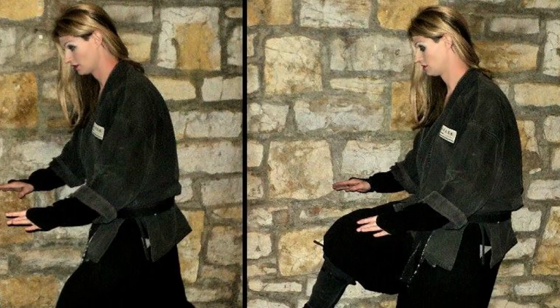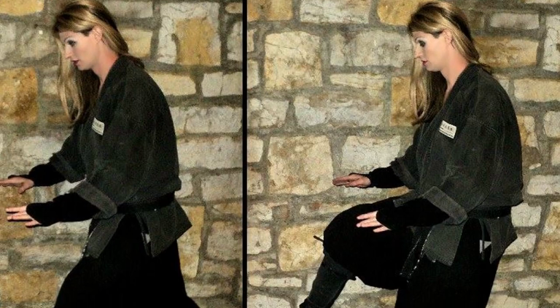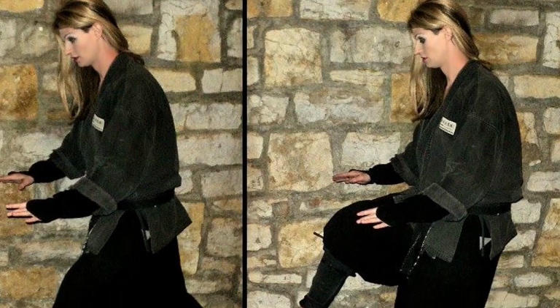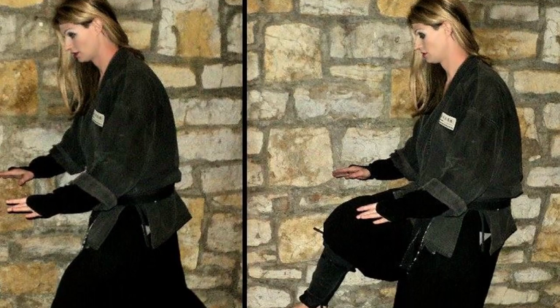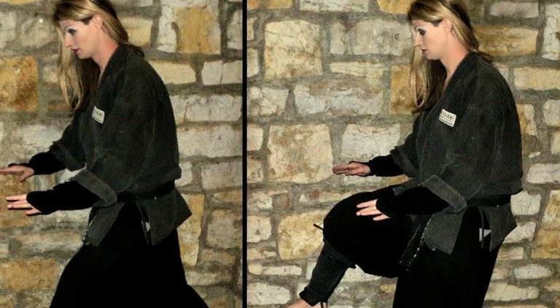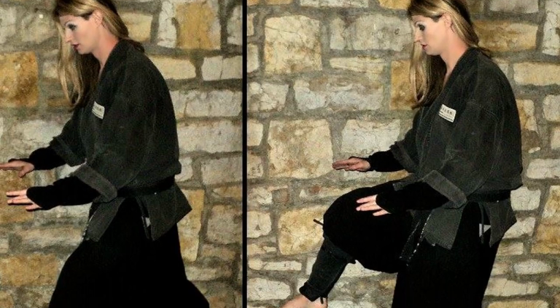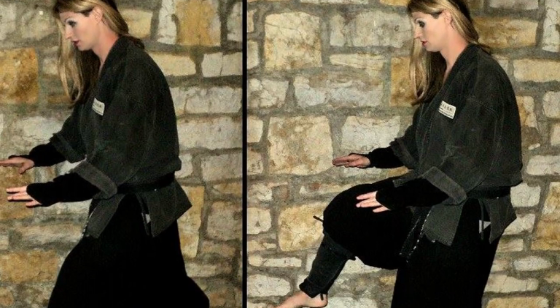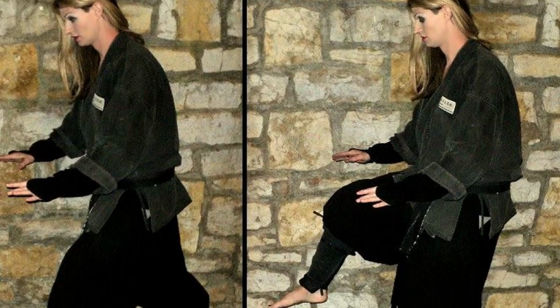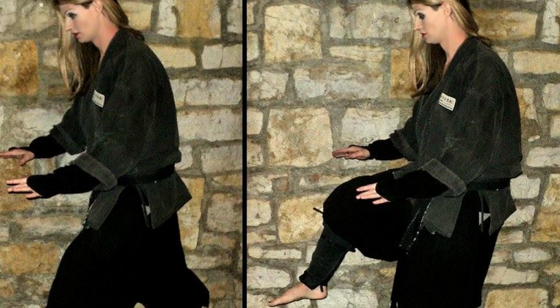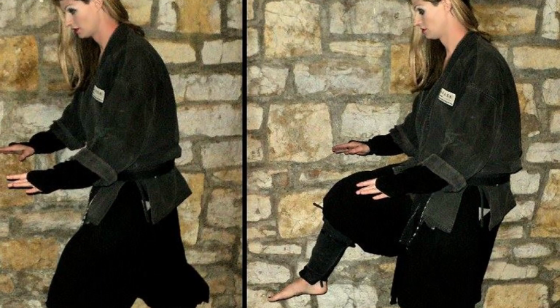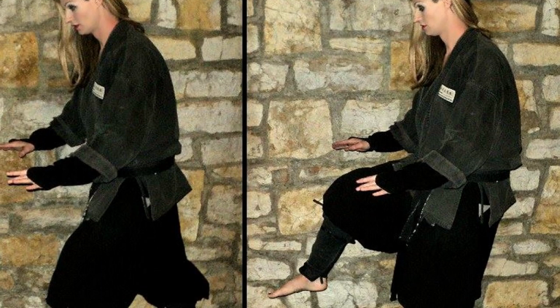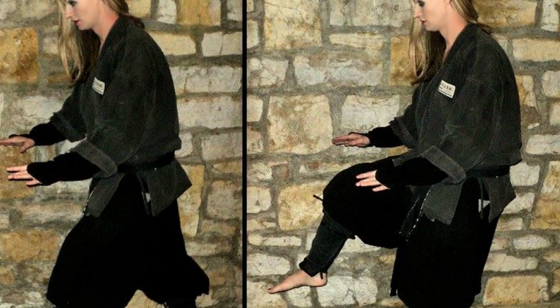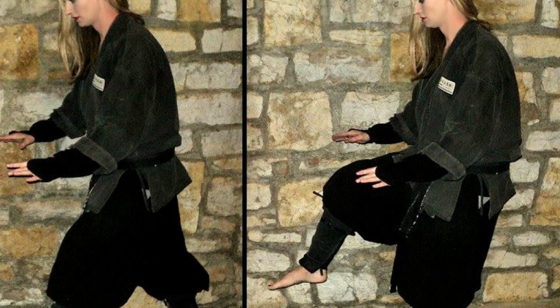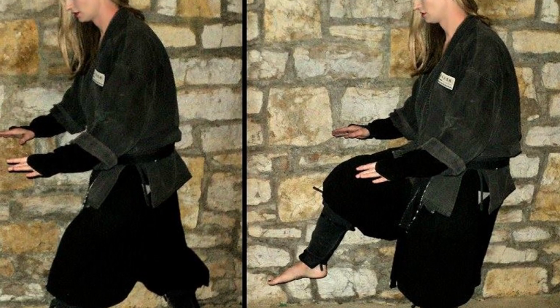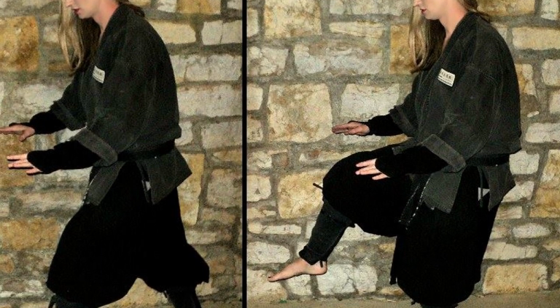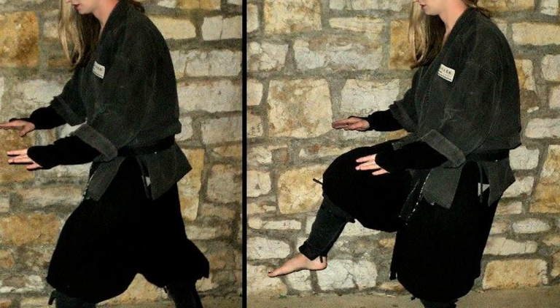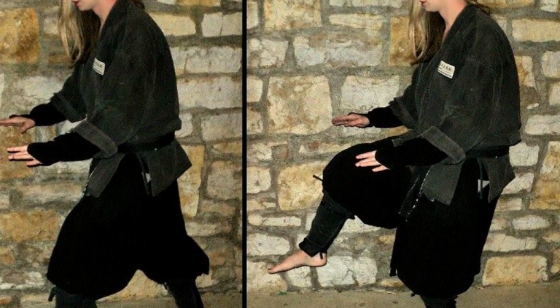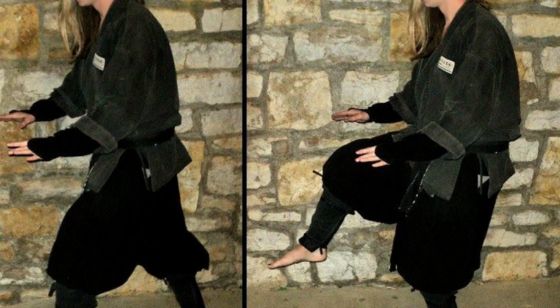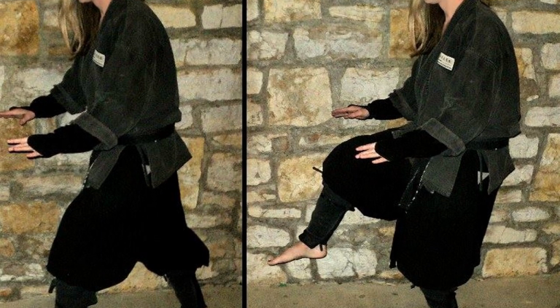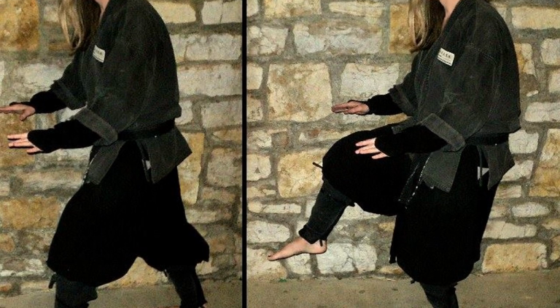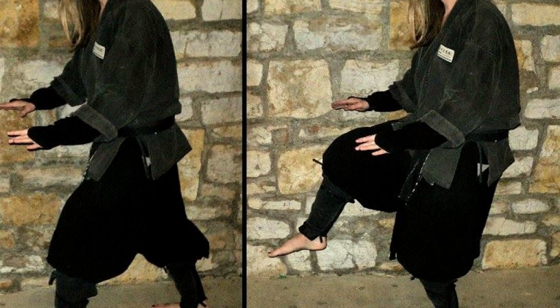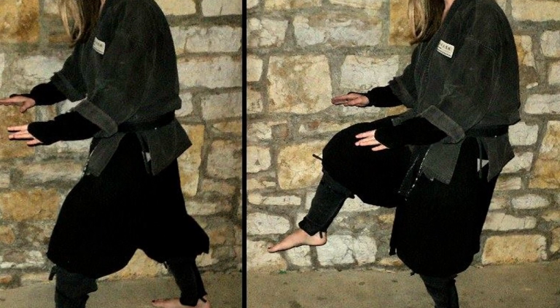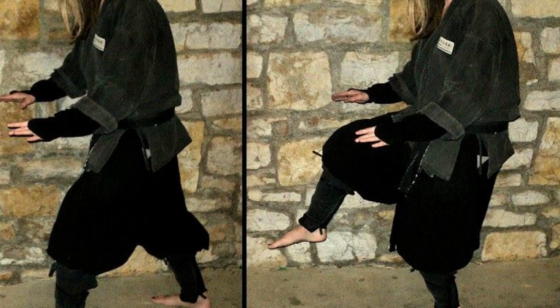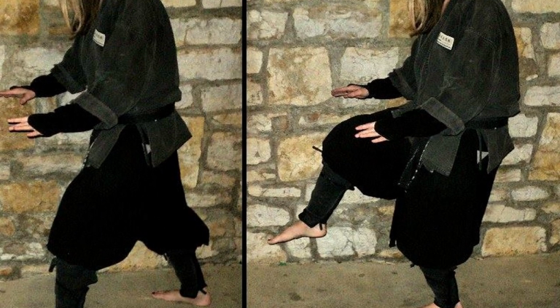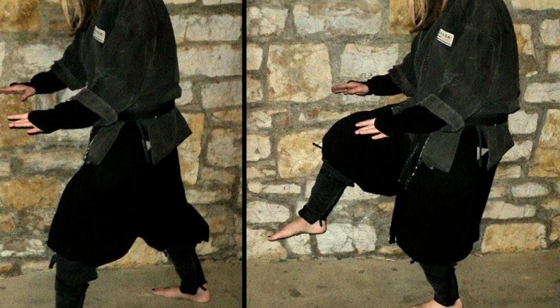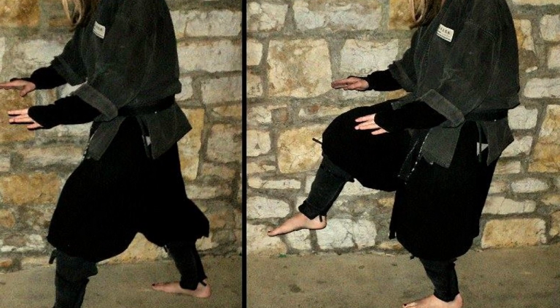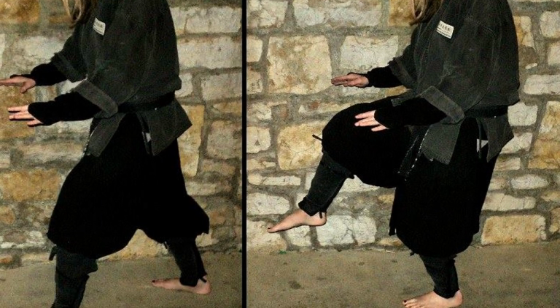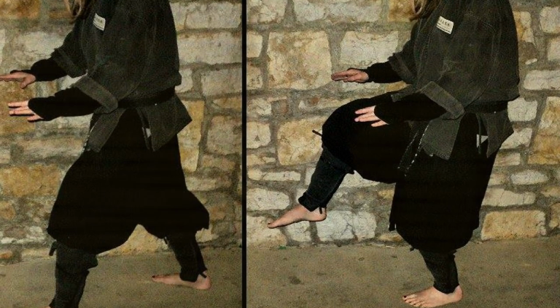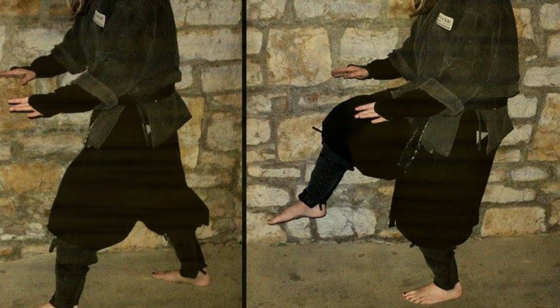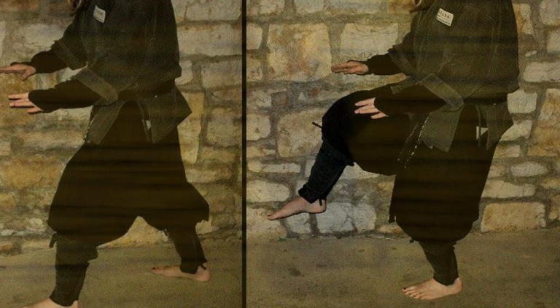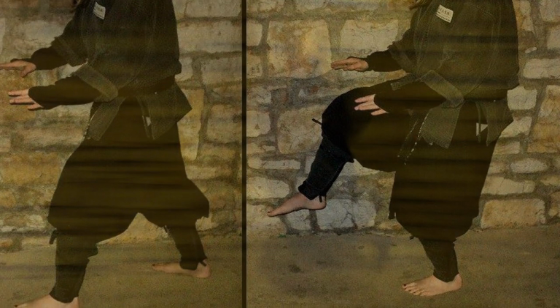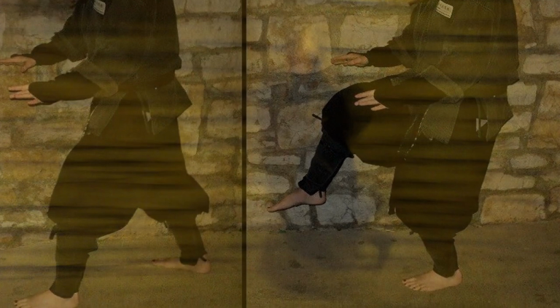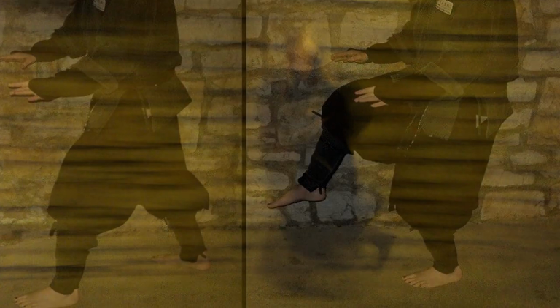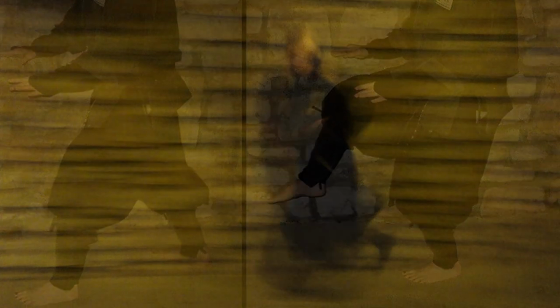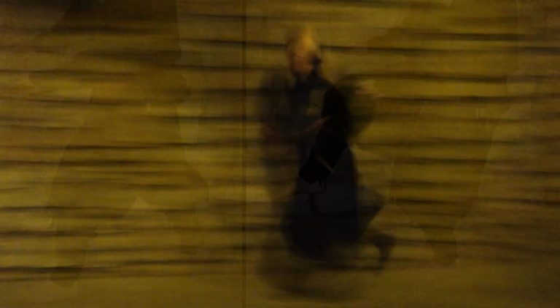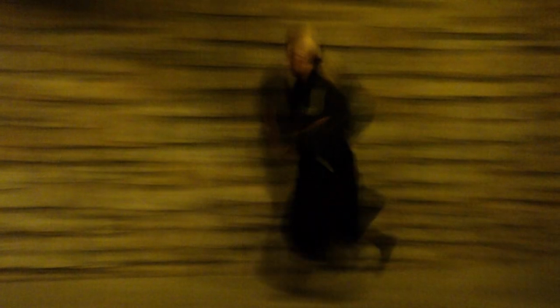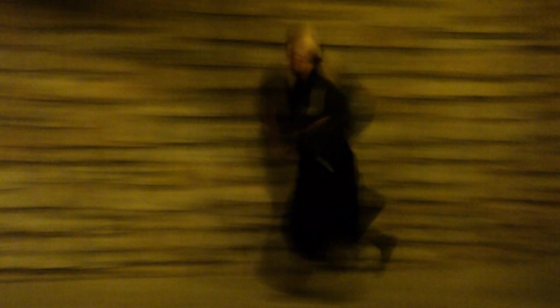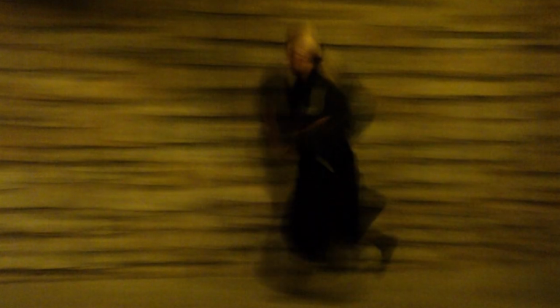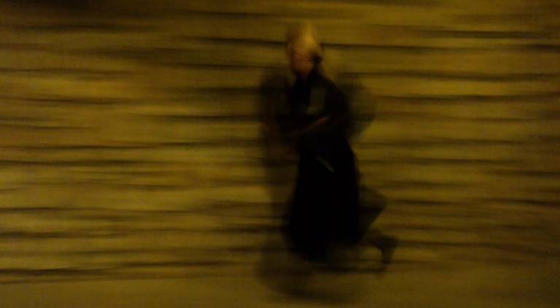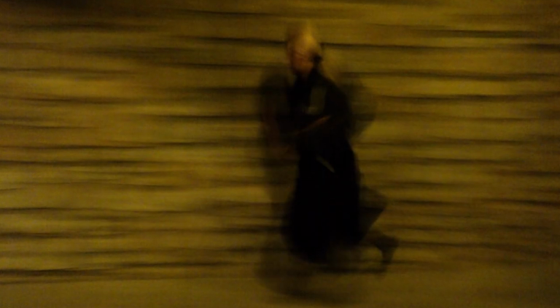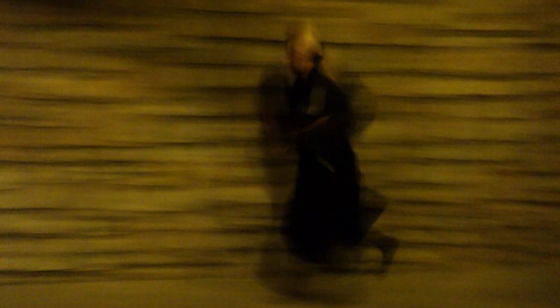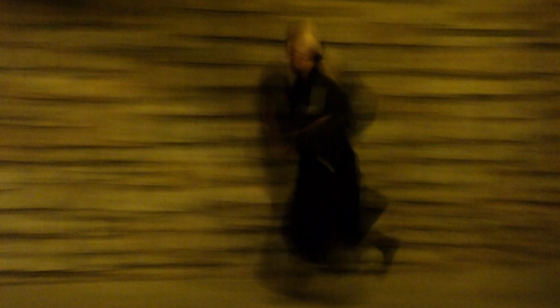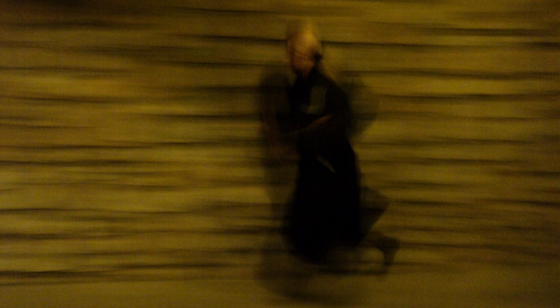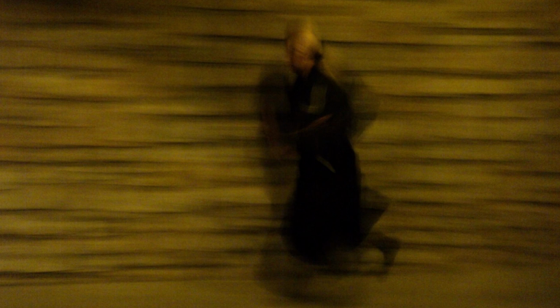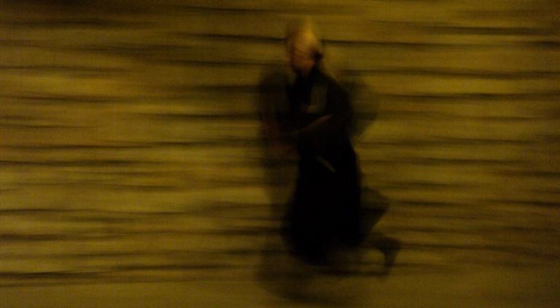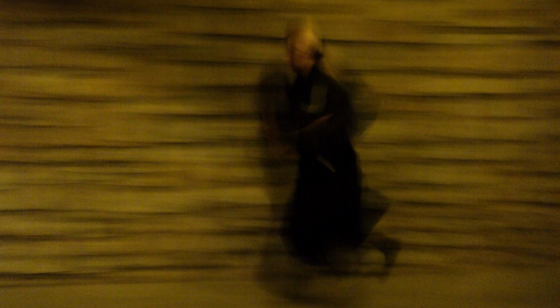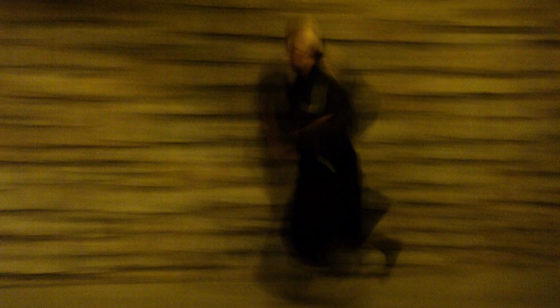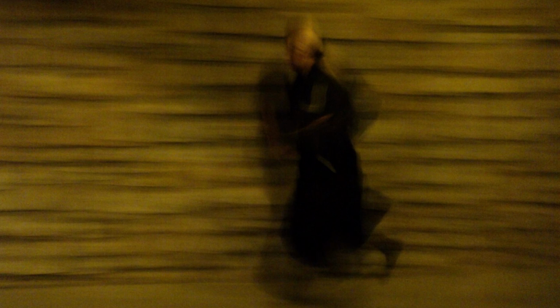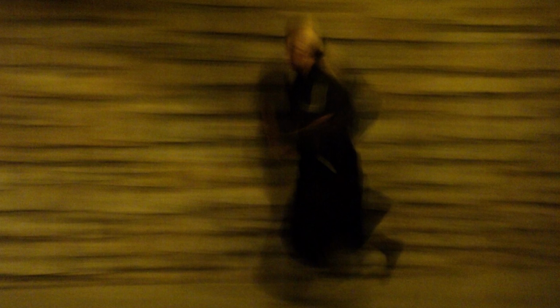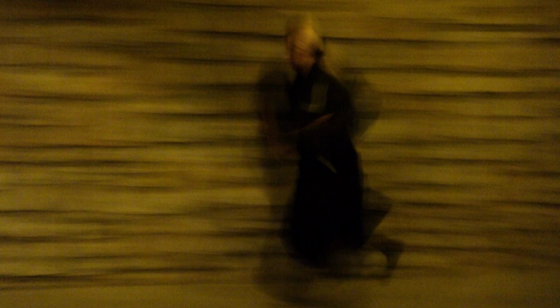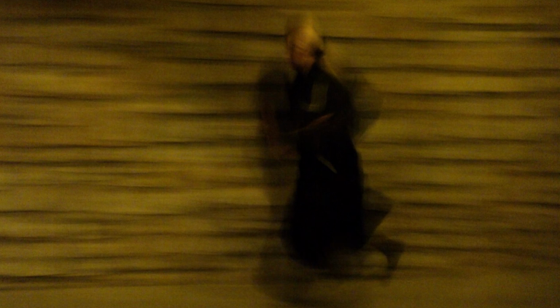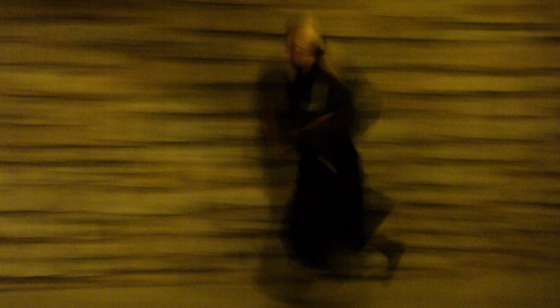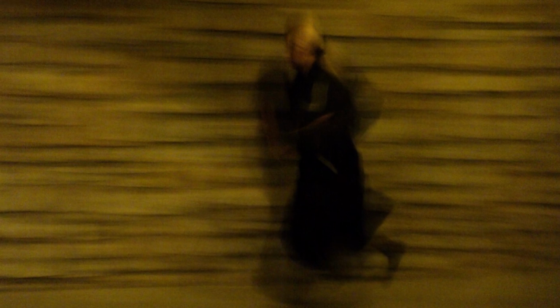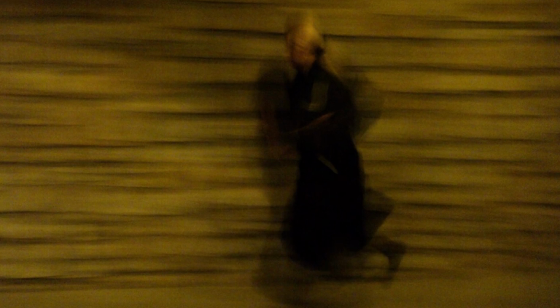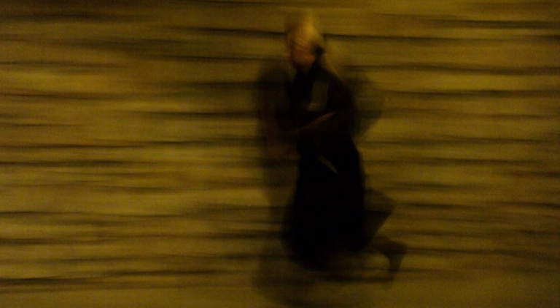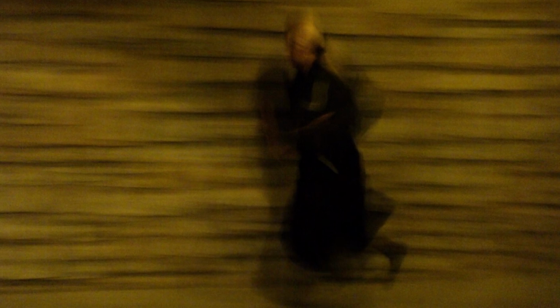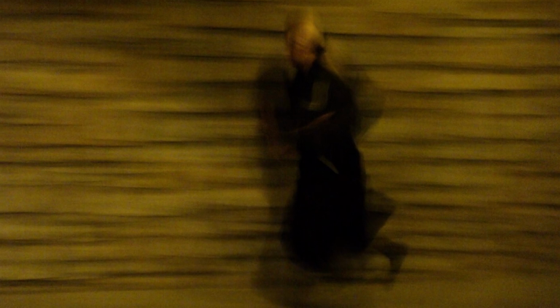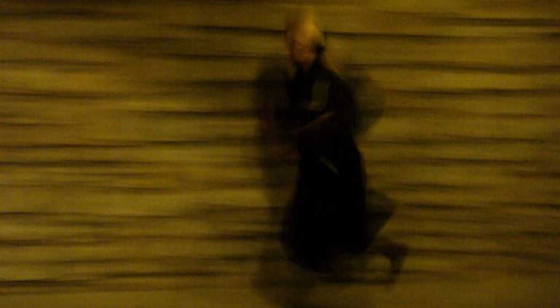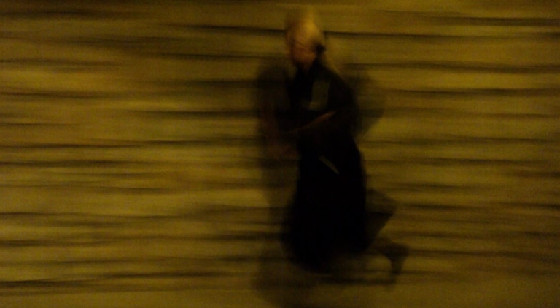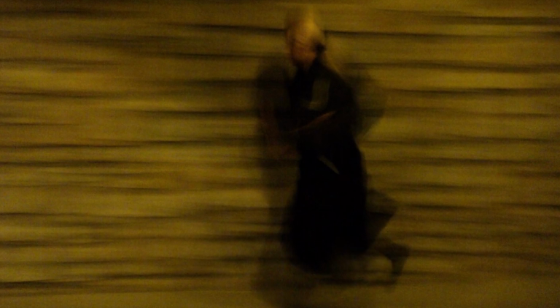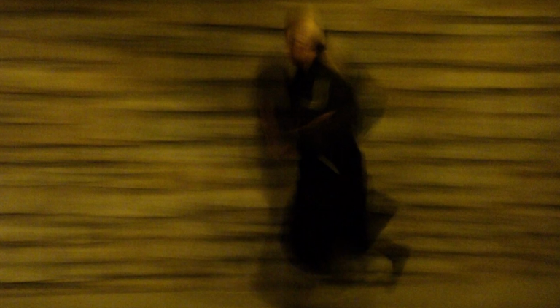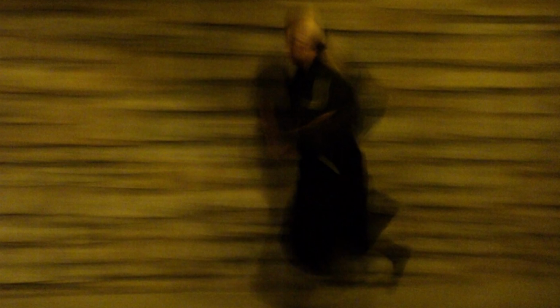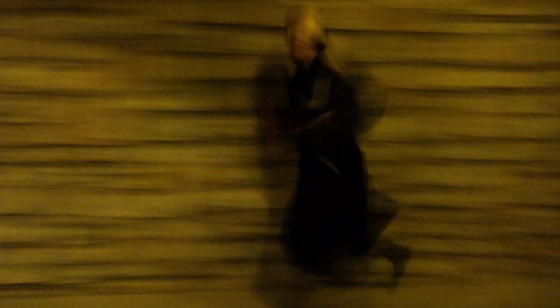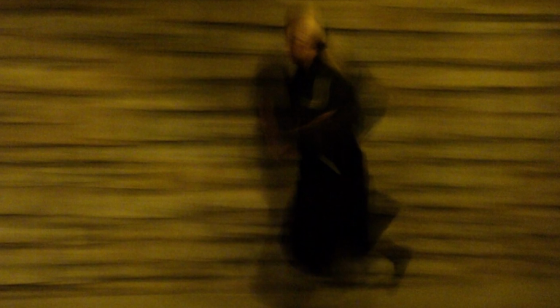Number four: soko shin, soko soho. Adapt to a changed situation by practicing methods one, two, and three above at a running pace.